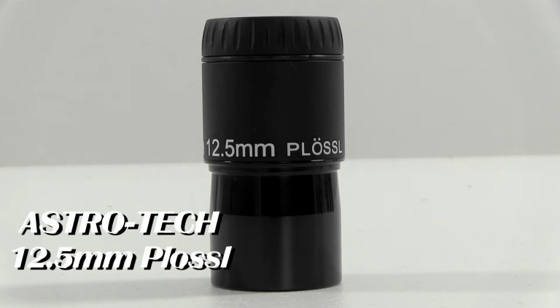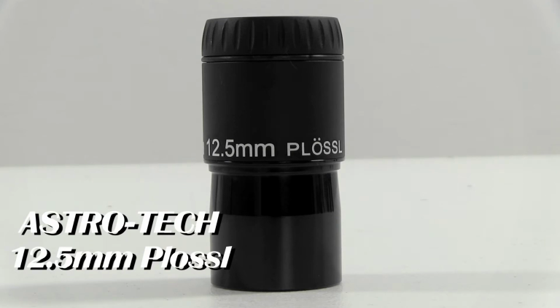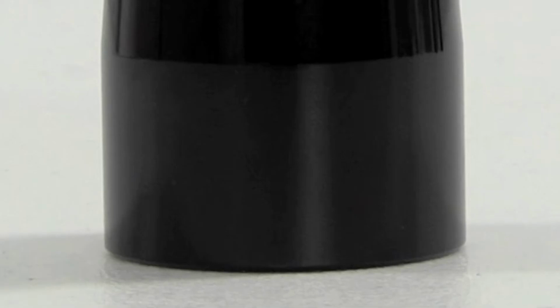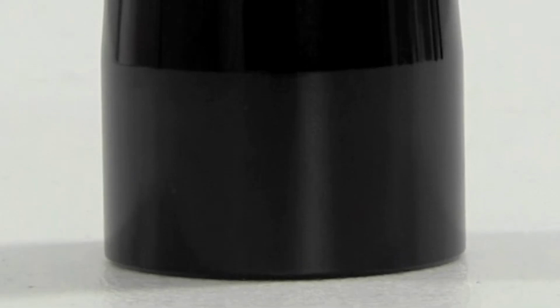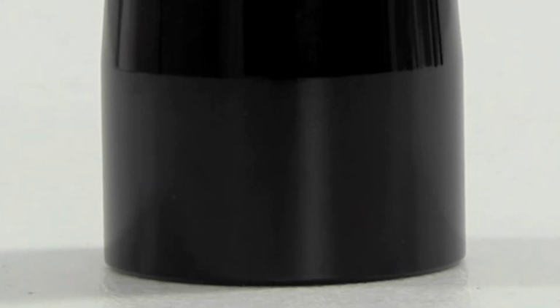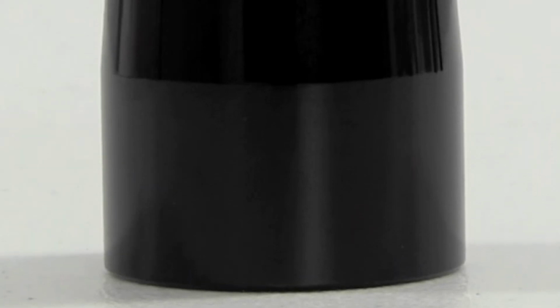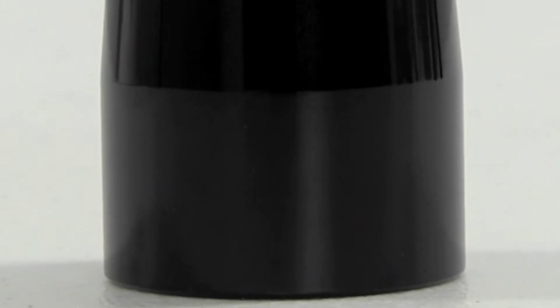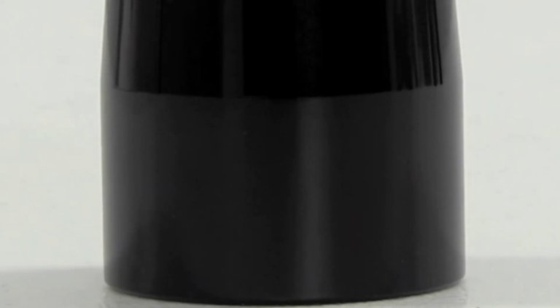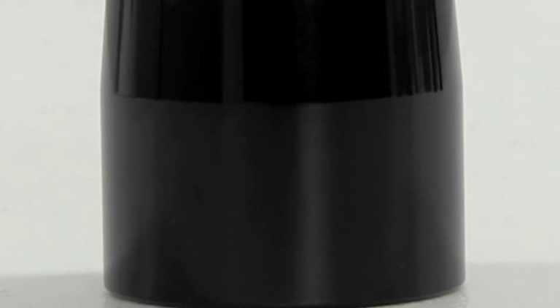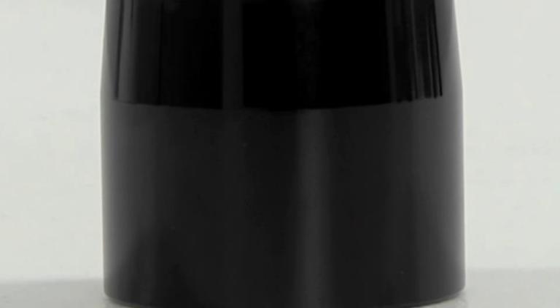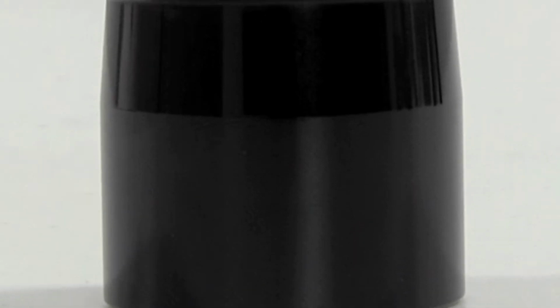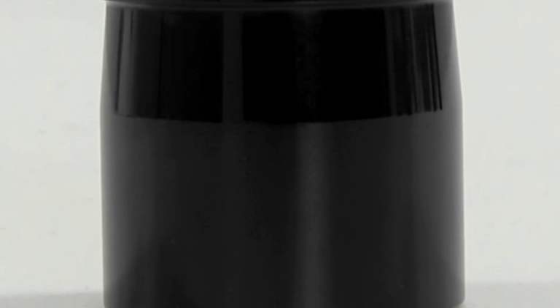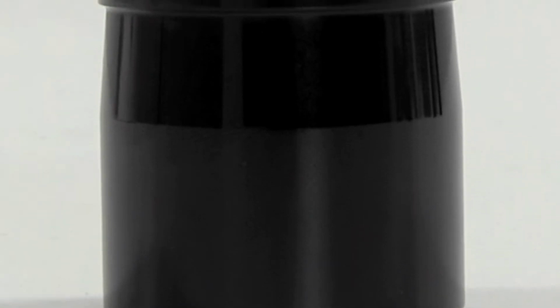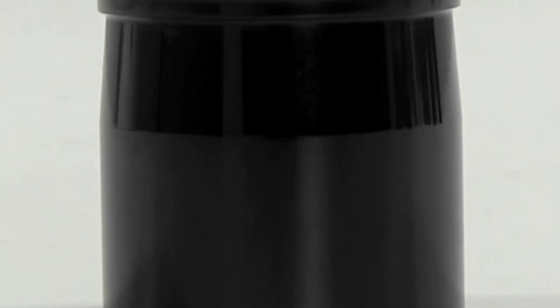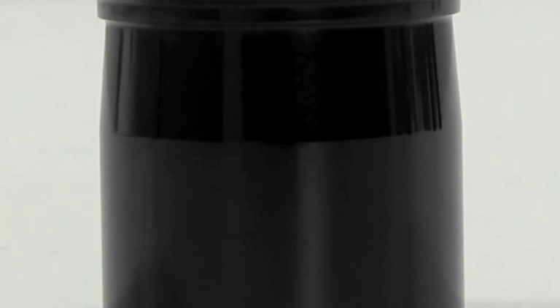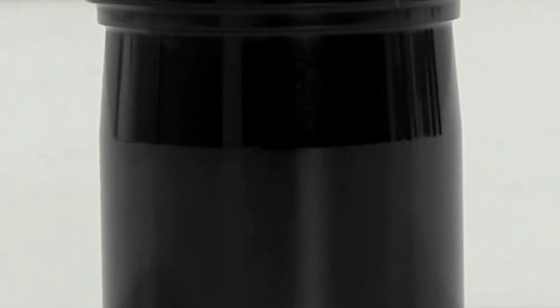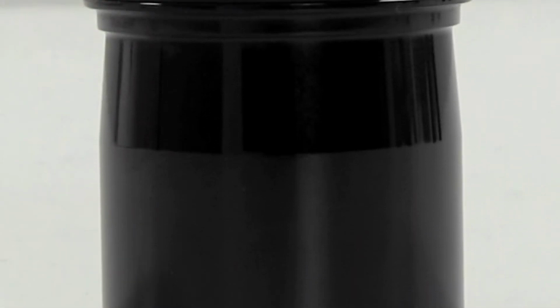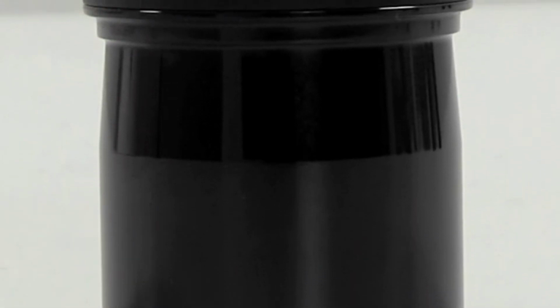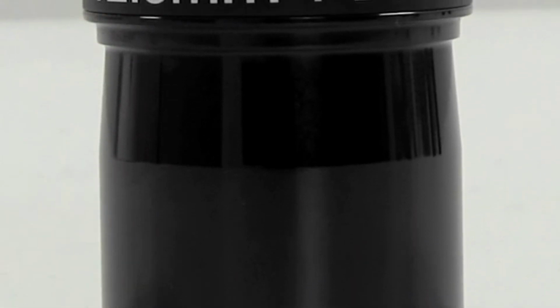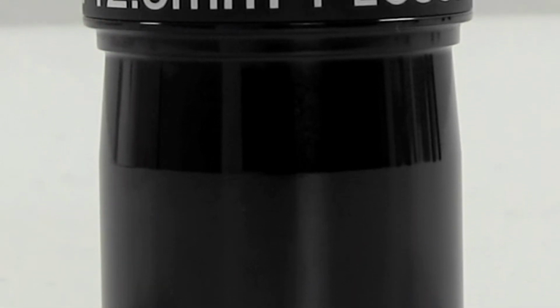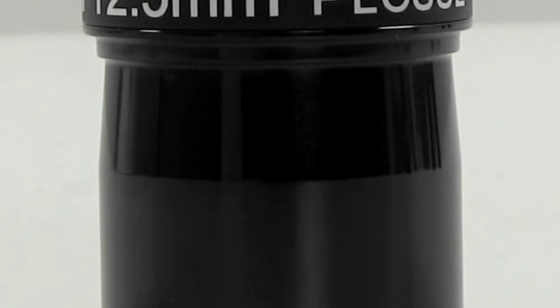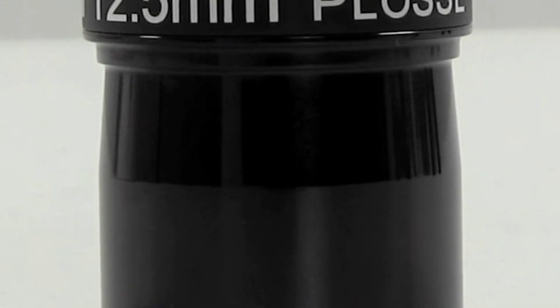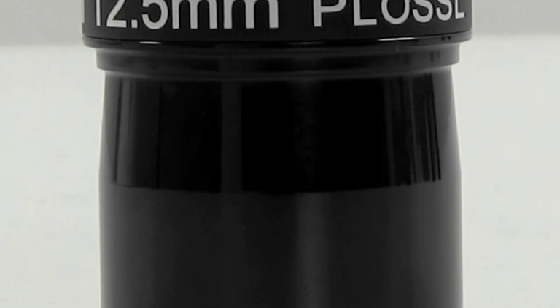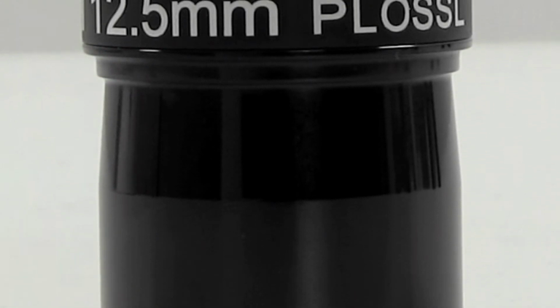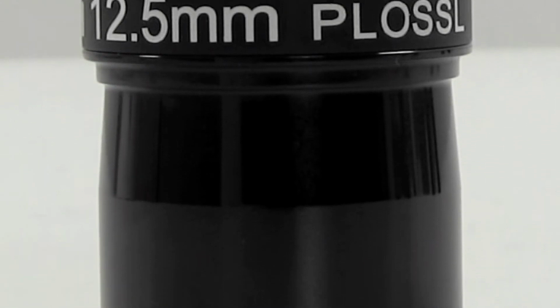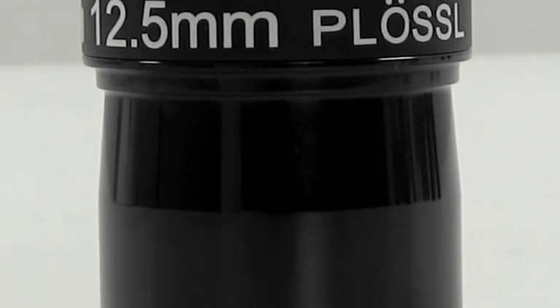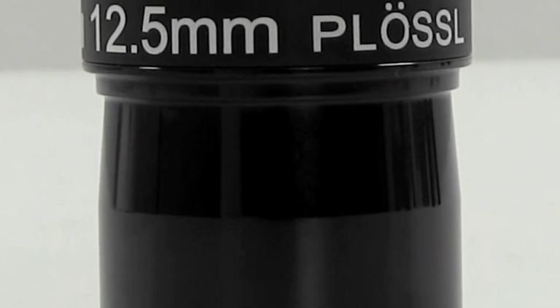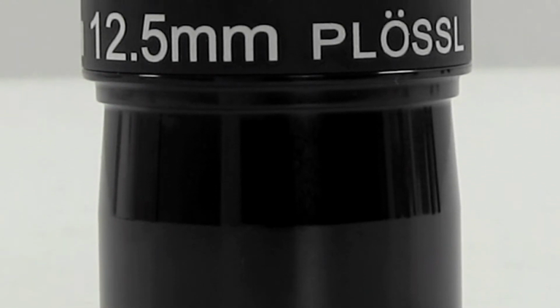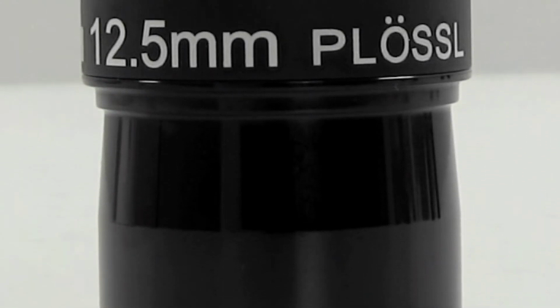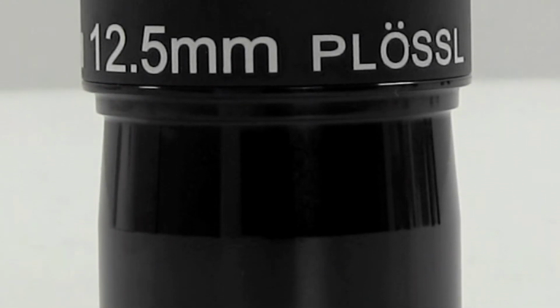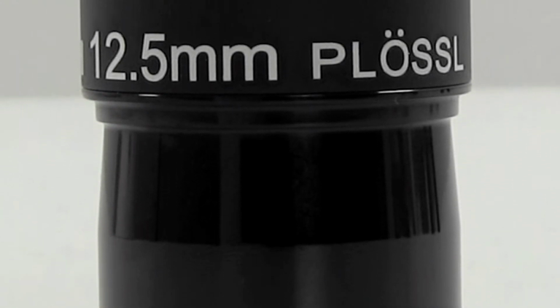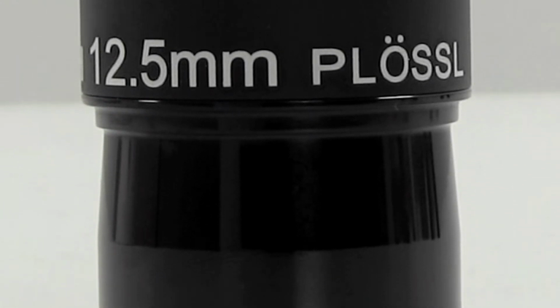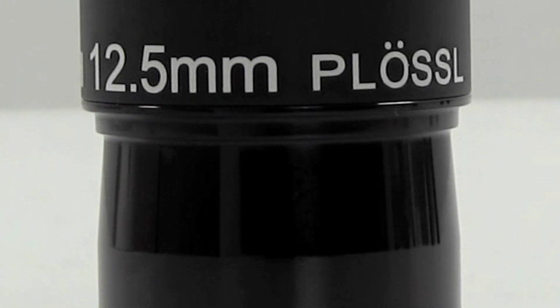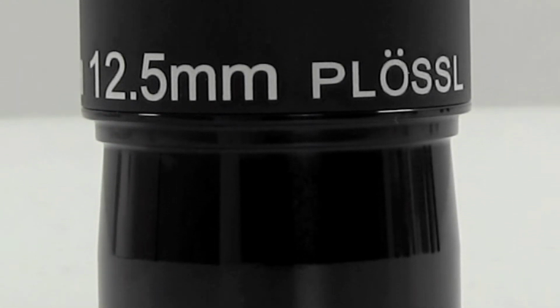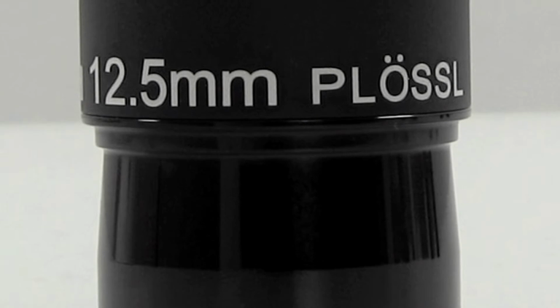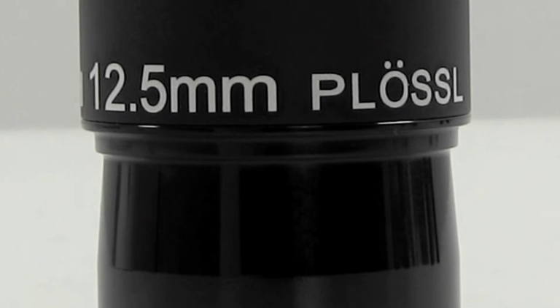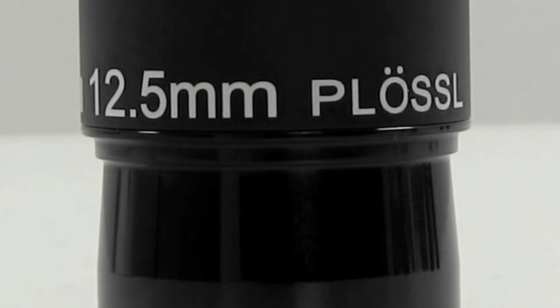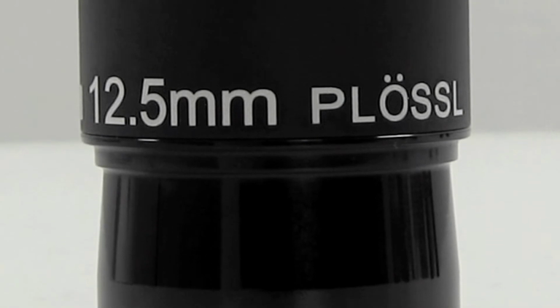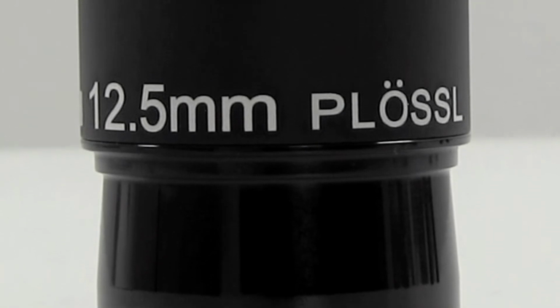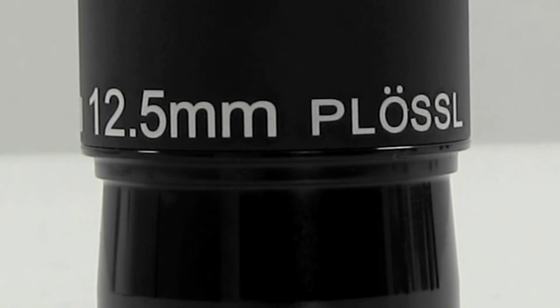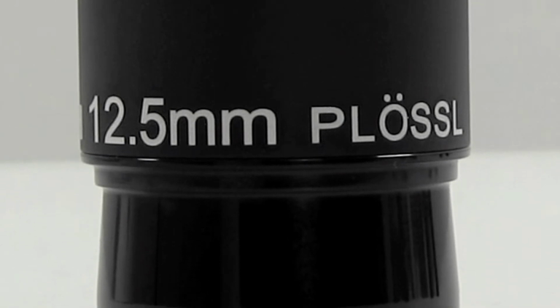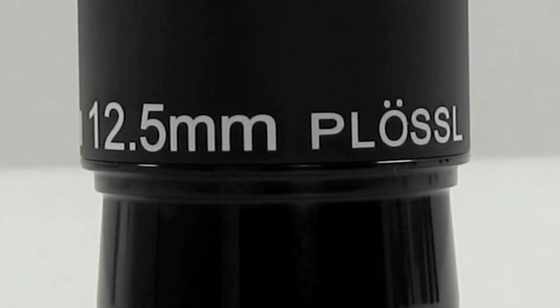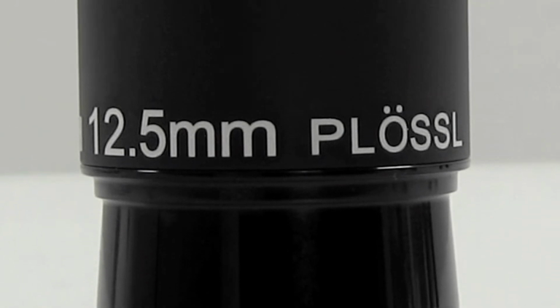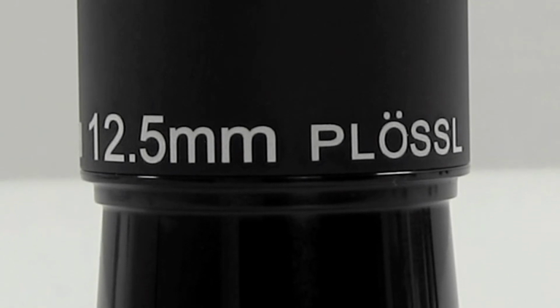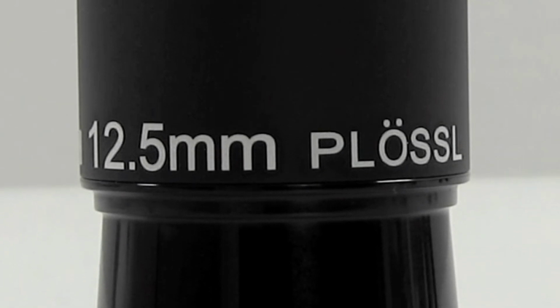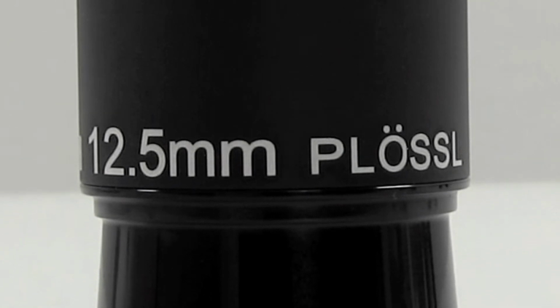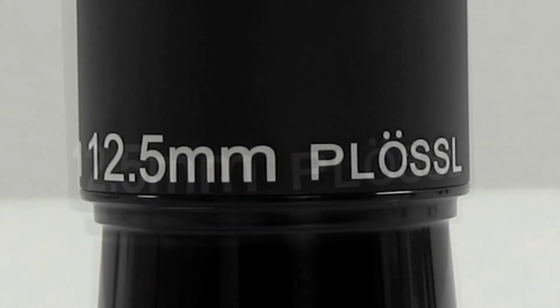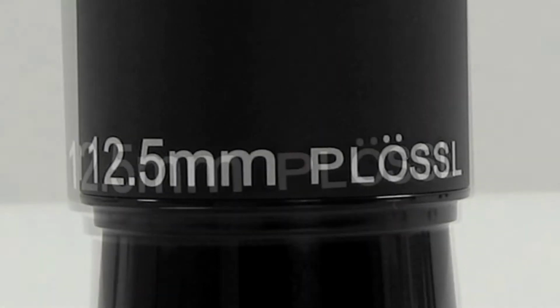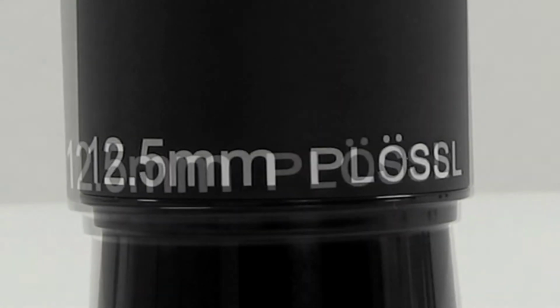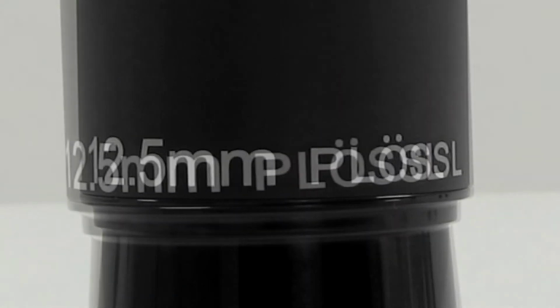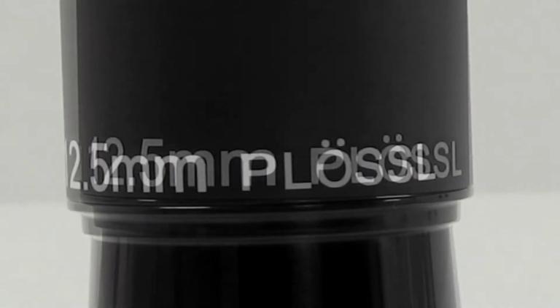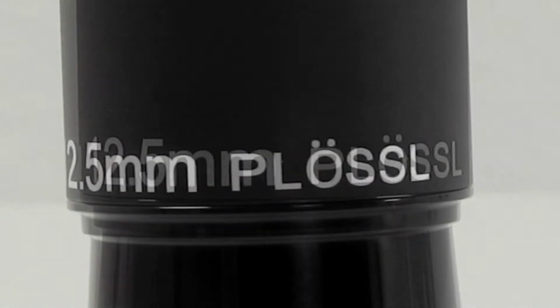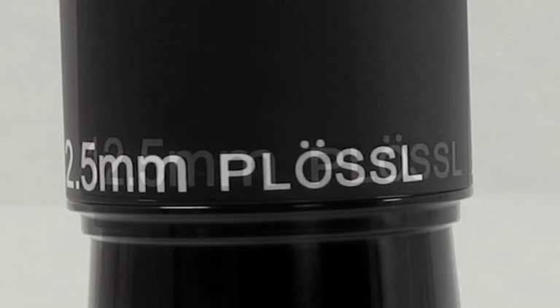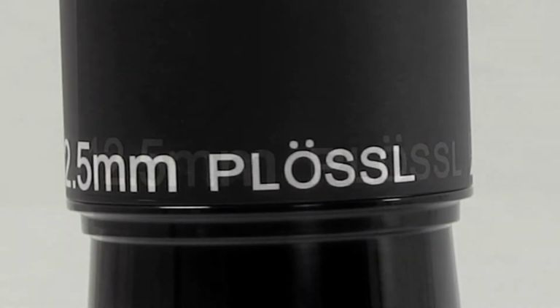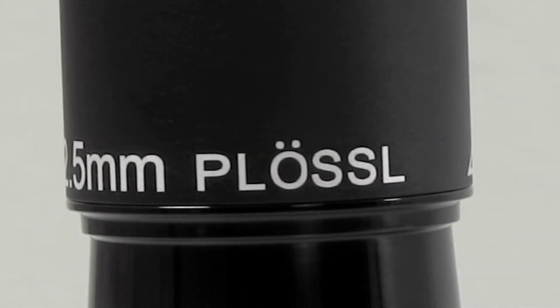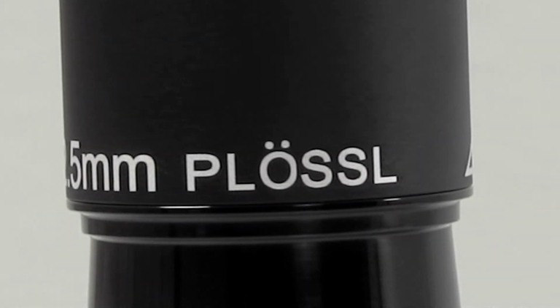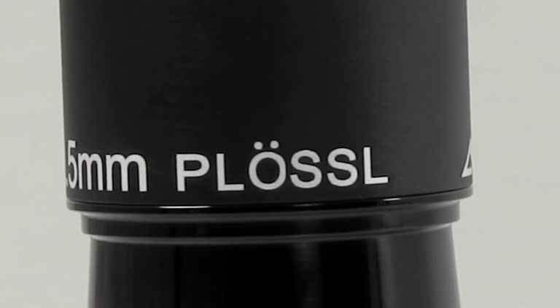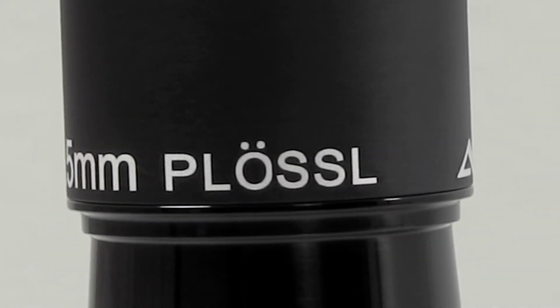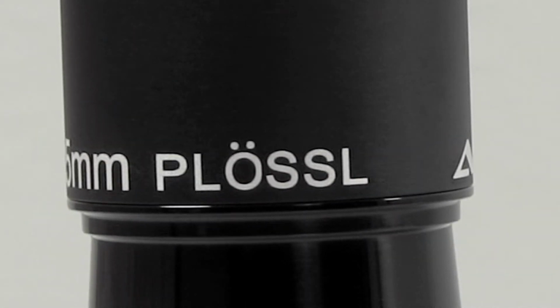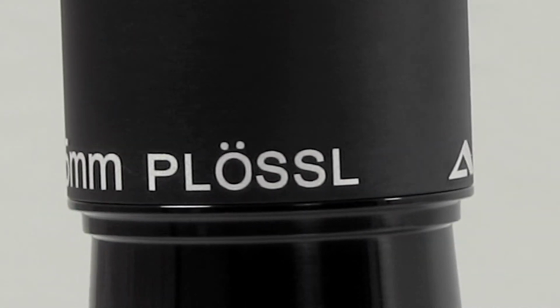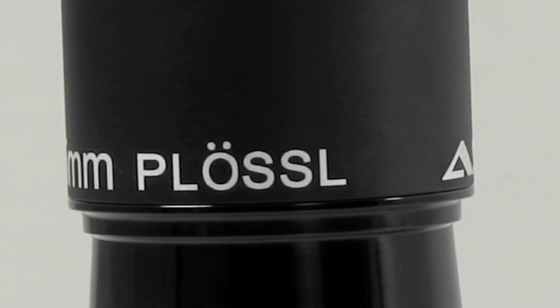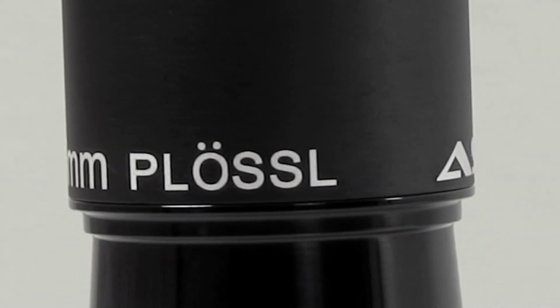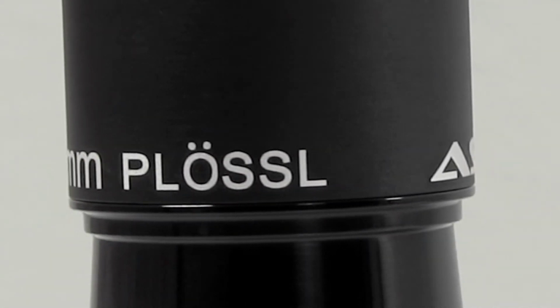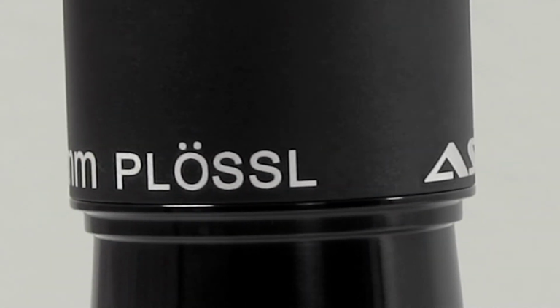Why is it high-grade? Well, I think it tends to perform better than most of the PLOSLs that are out there. It kind of has a sterling reputation in the field.